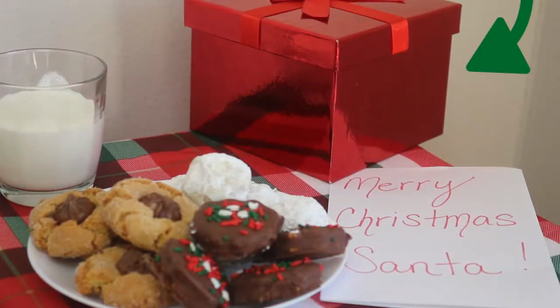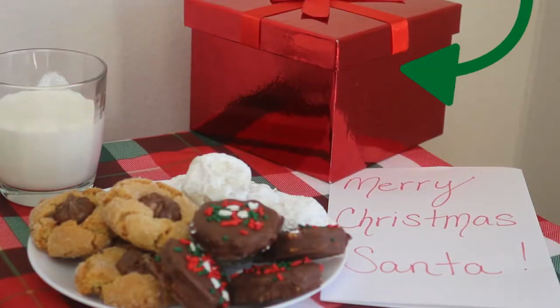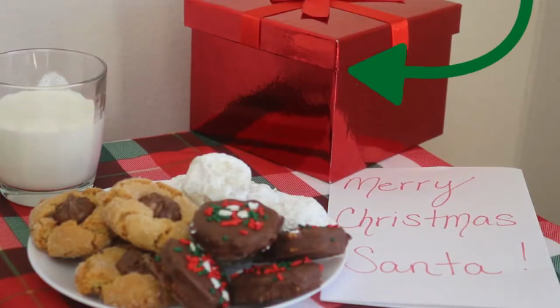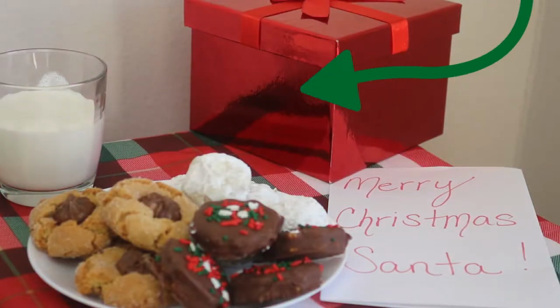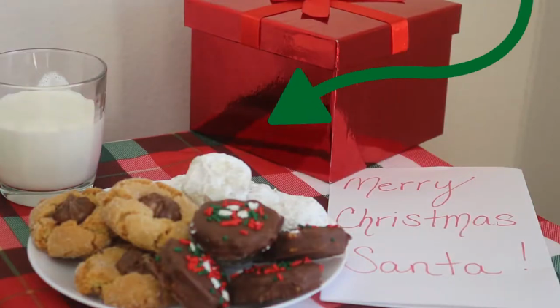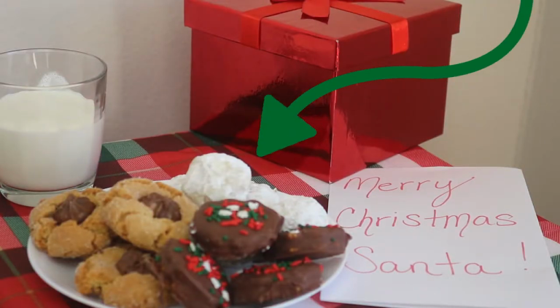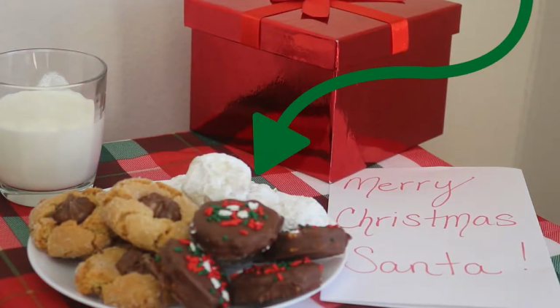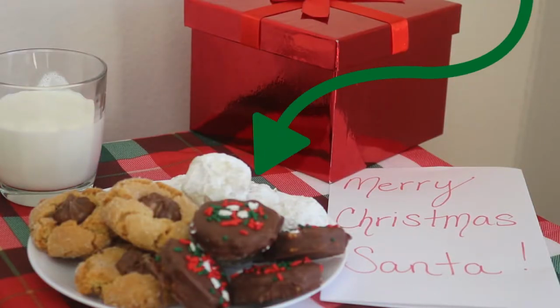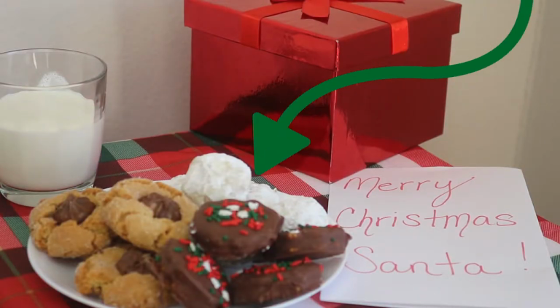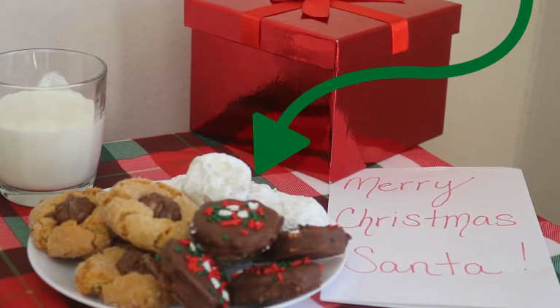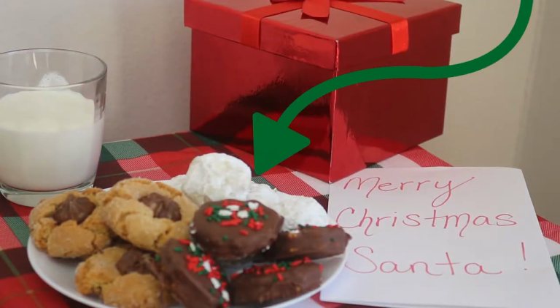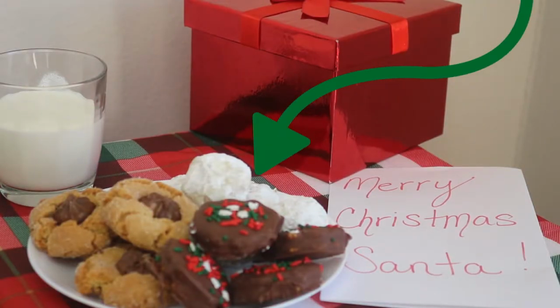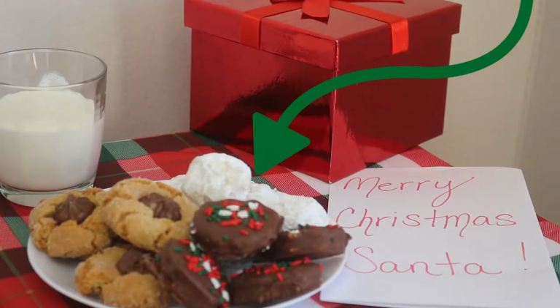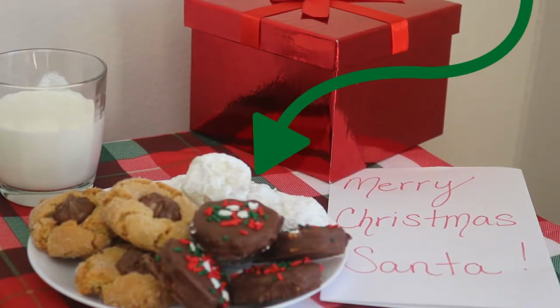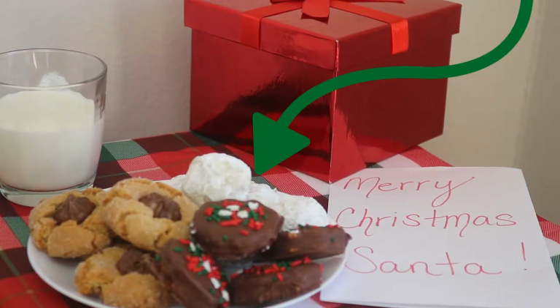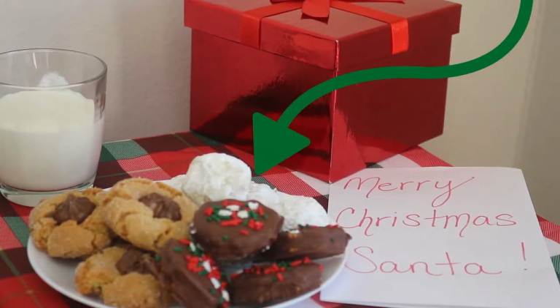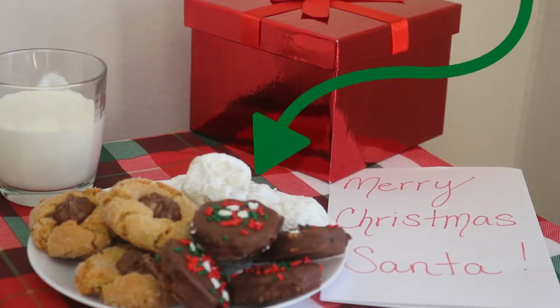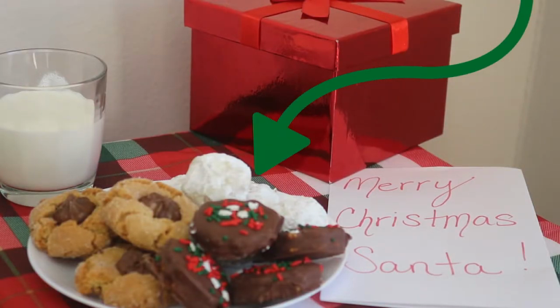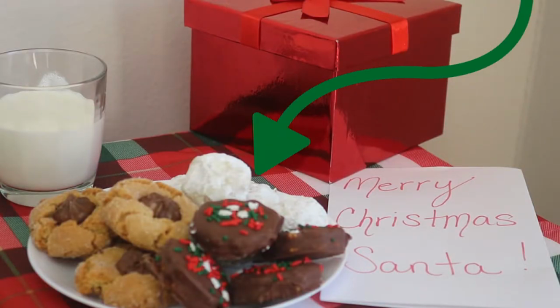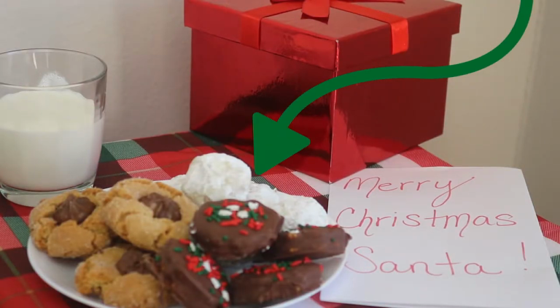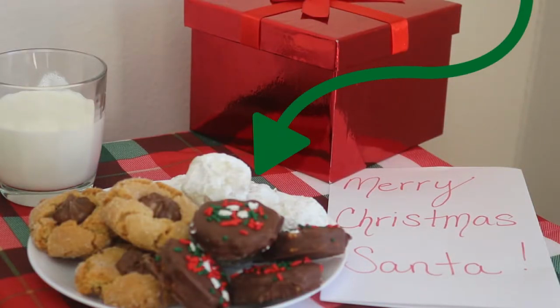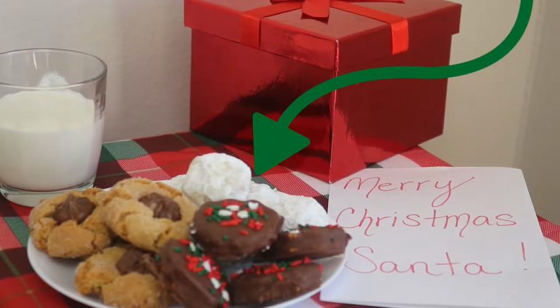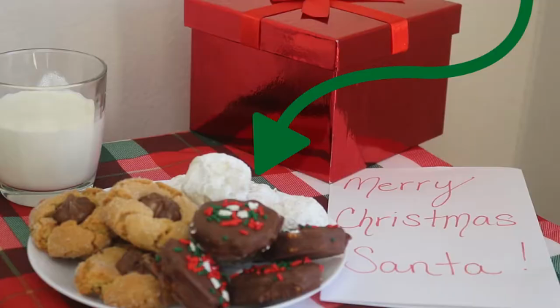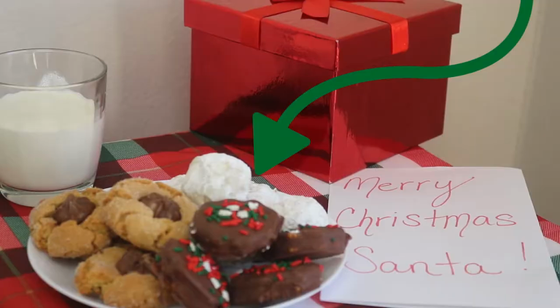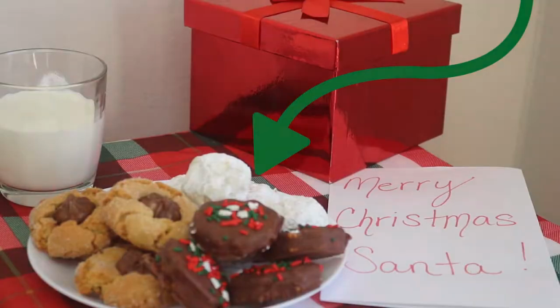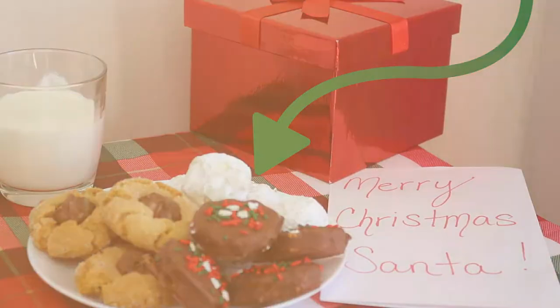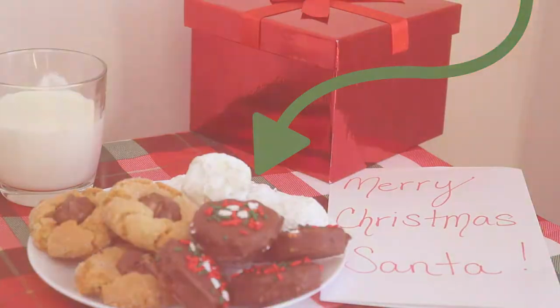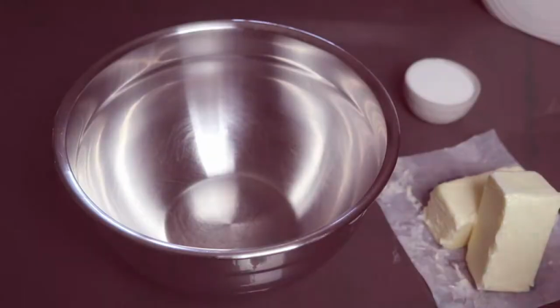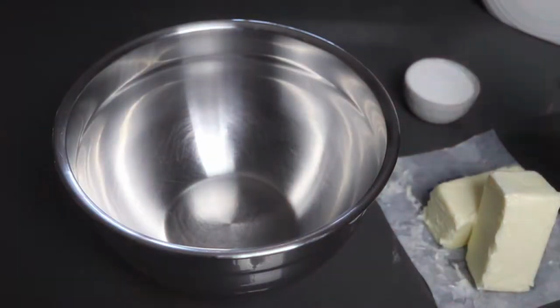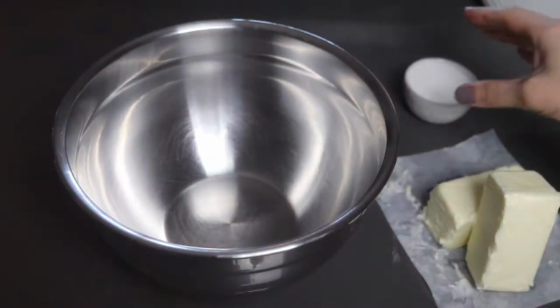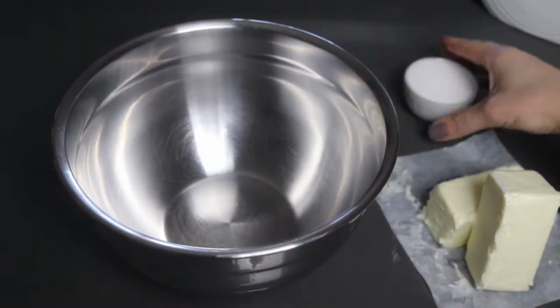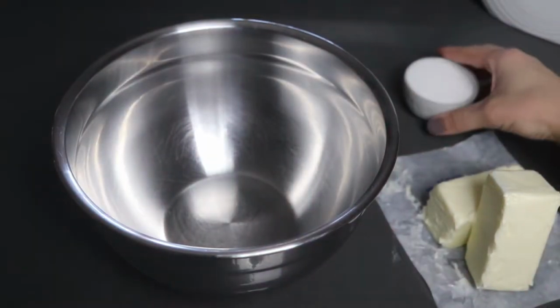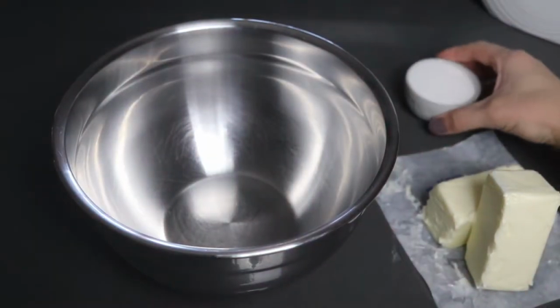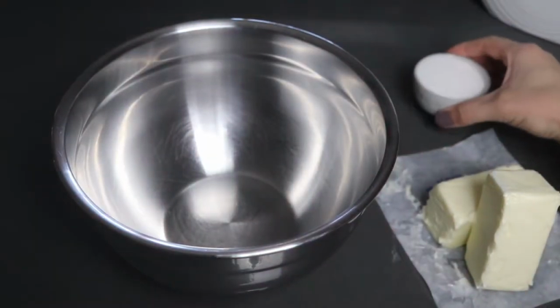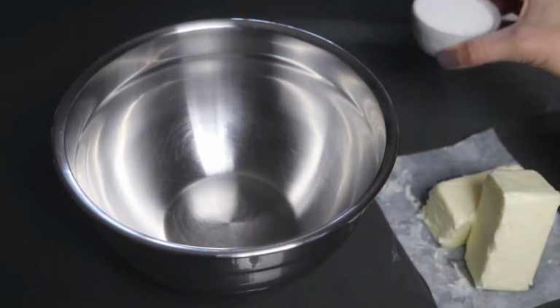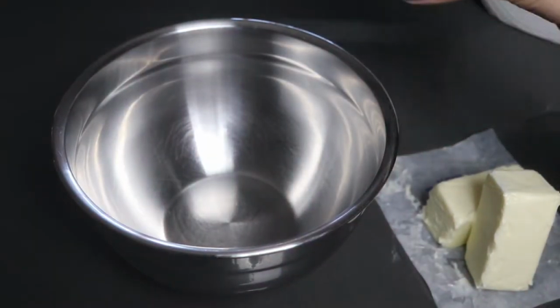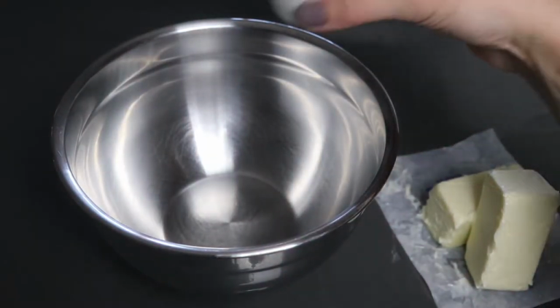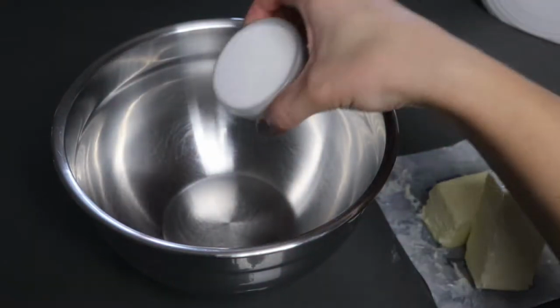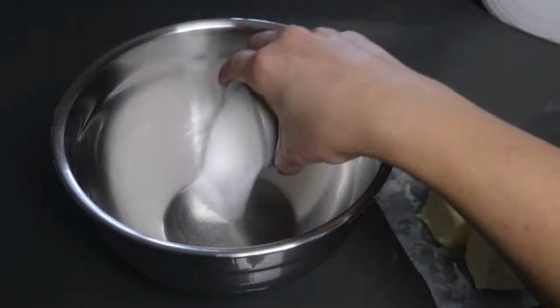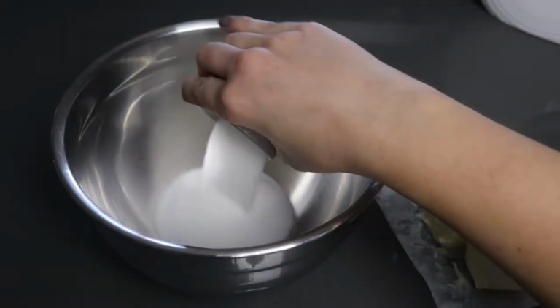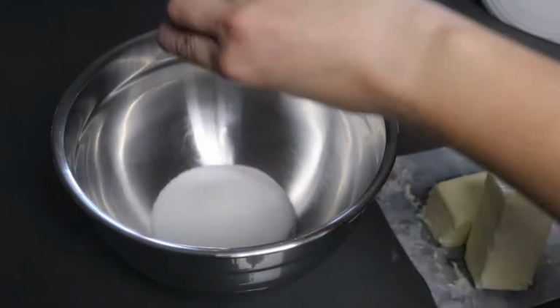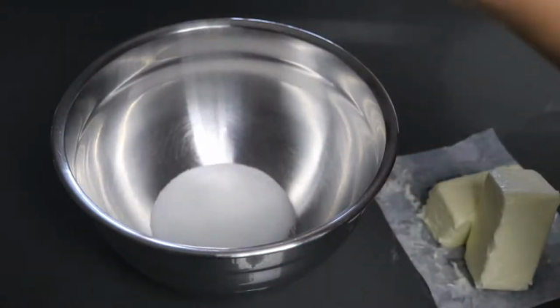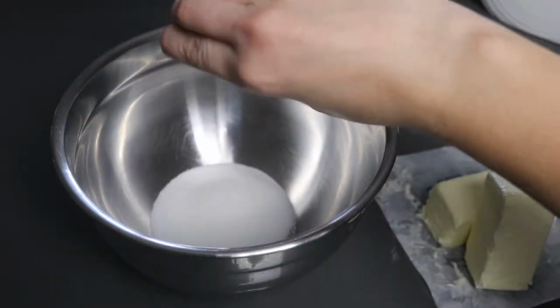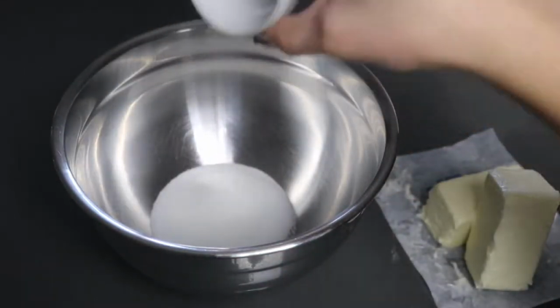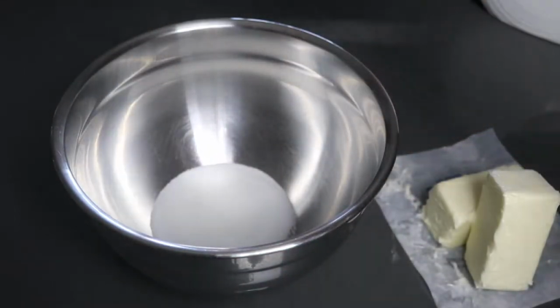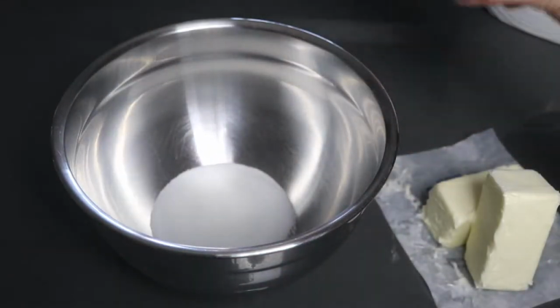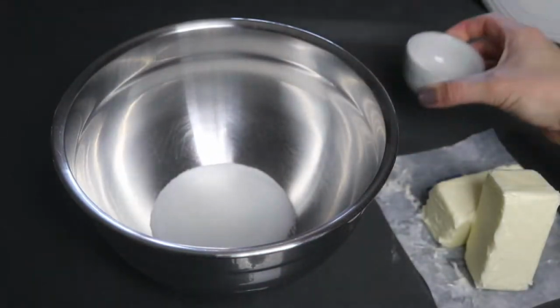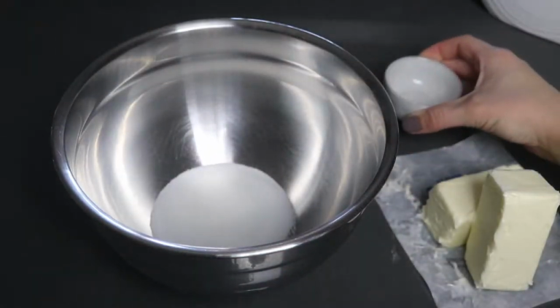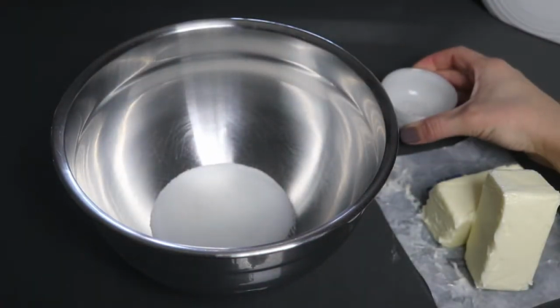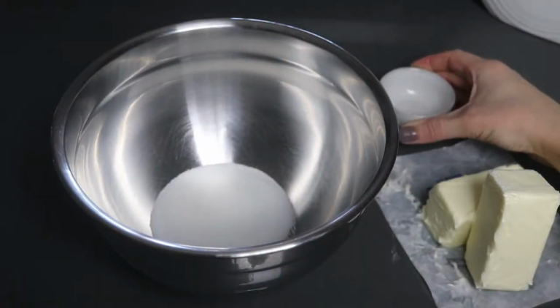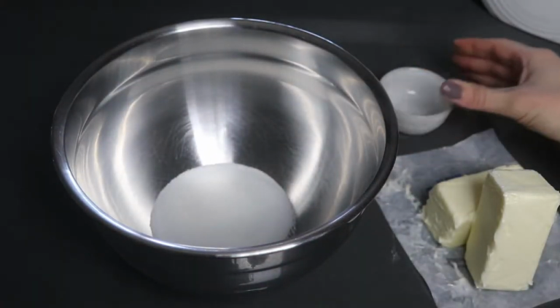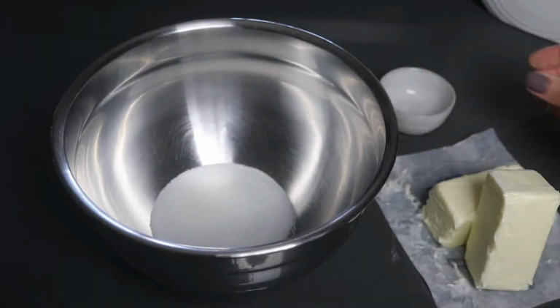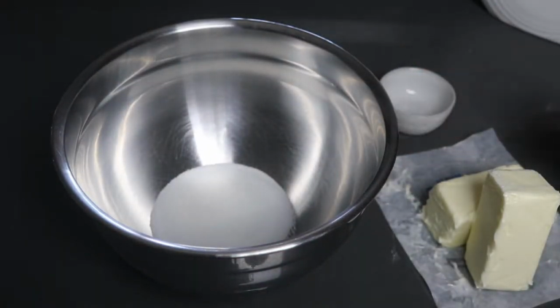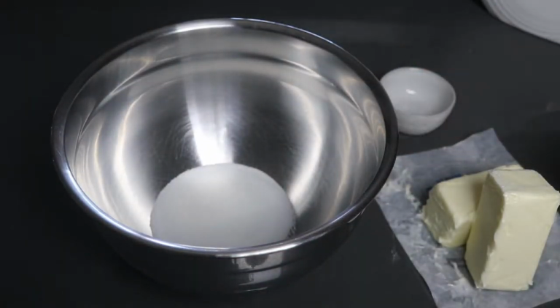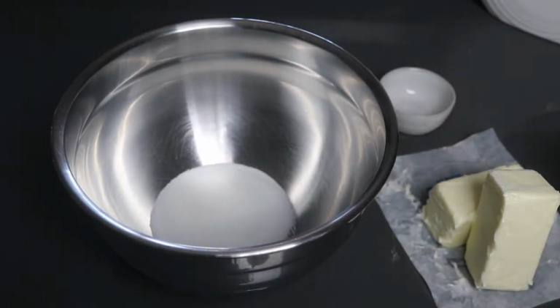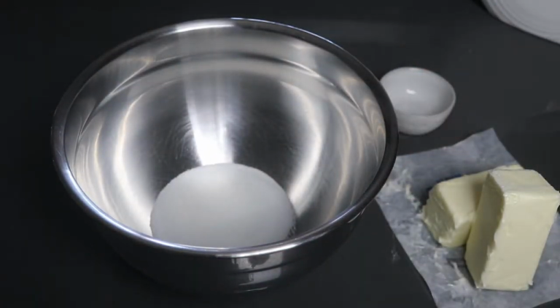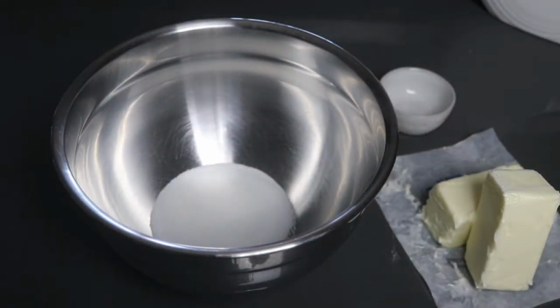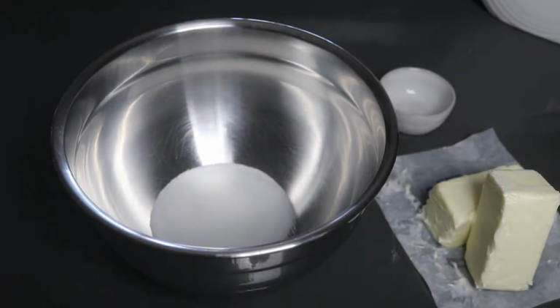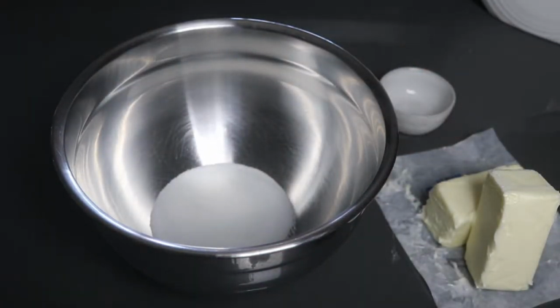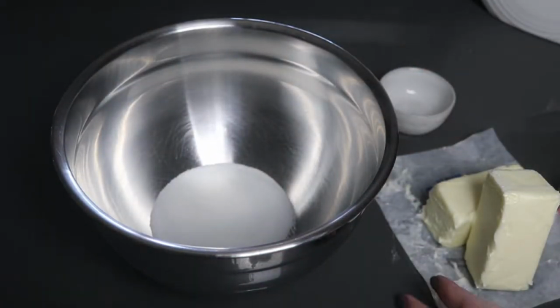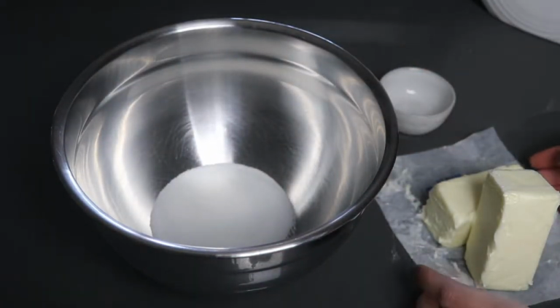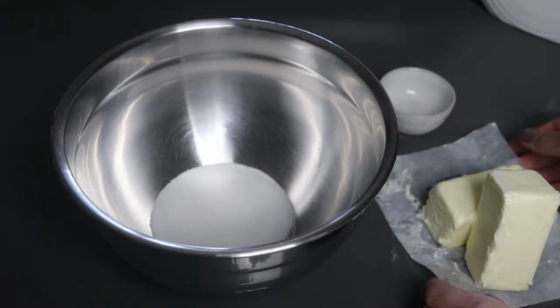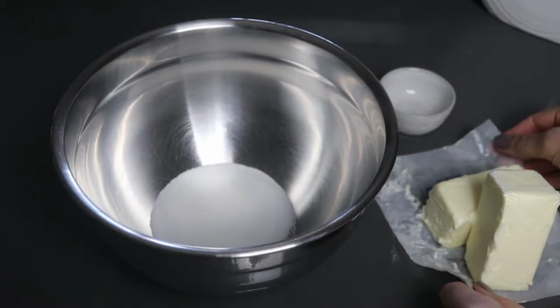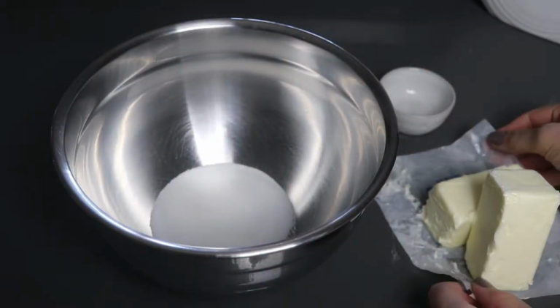Next are snowball cookies. To make the snowball cookies, cream together butter and sugar.